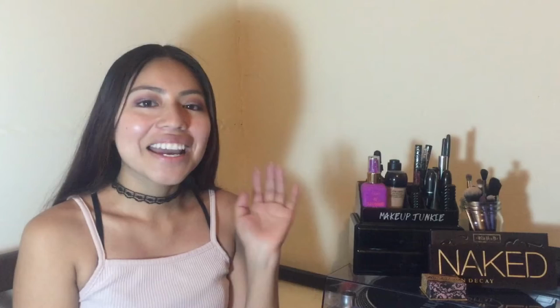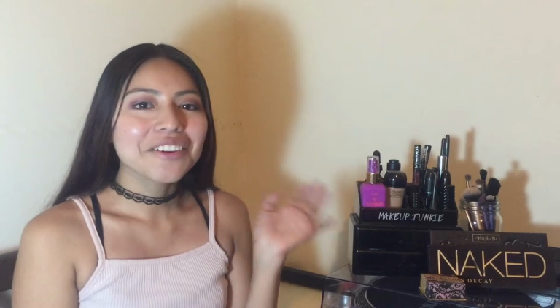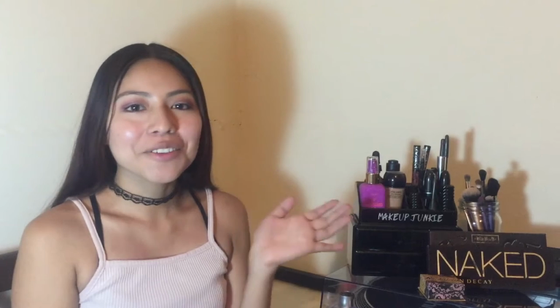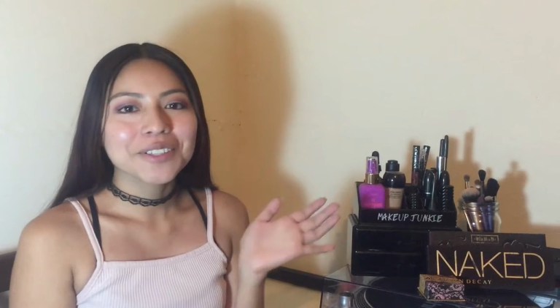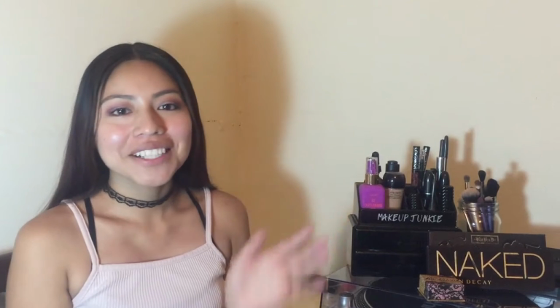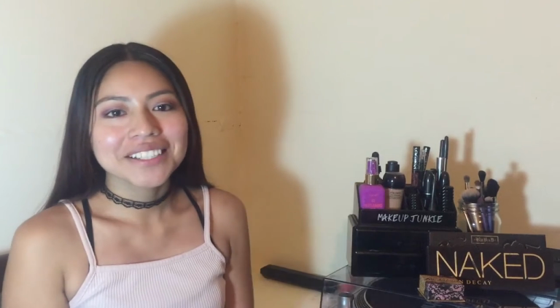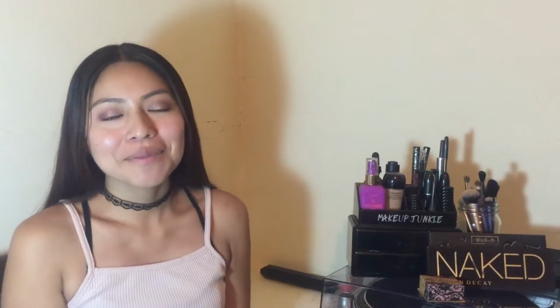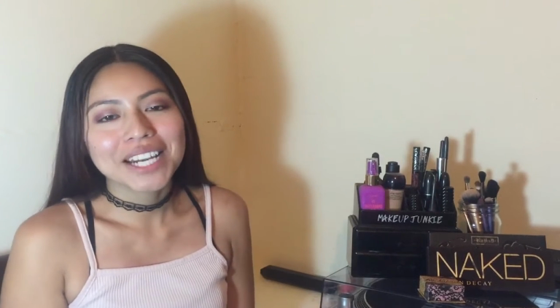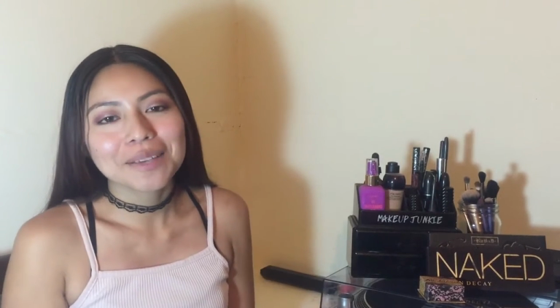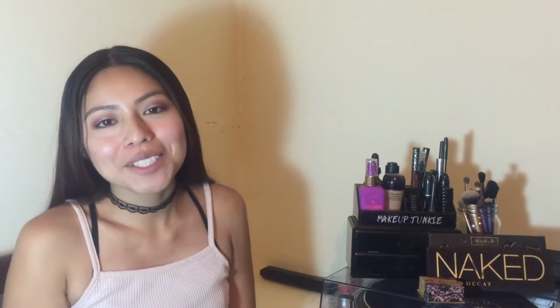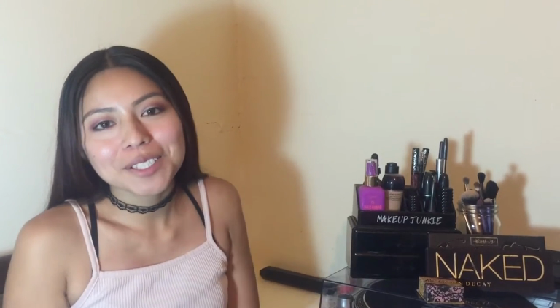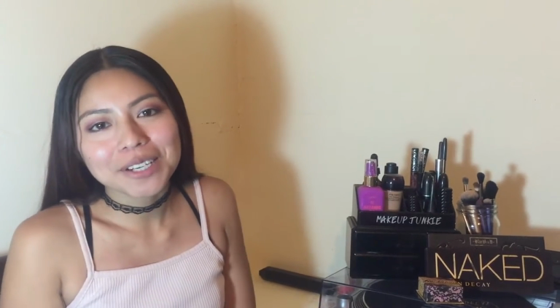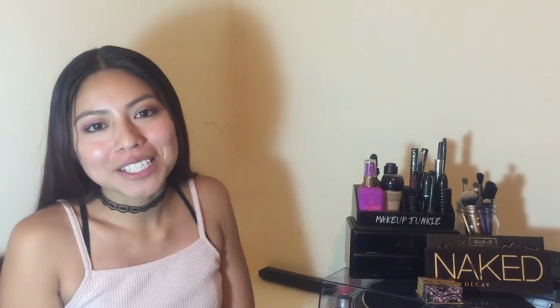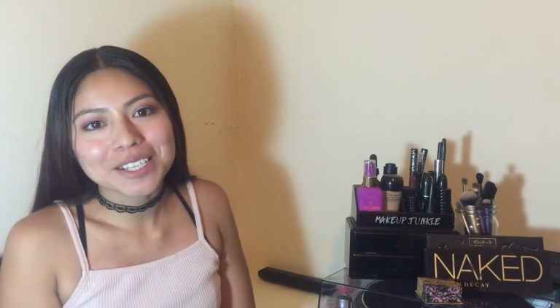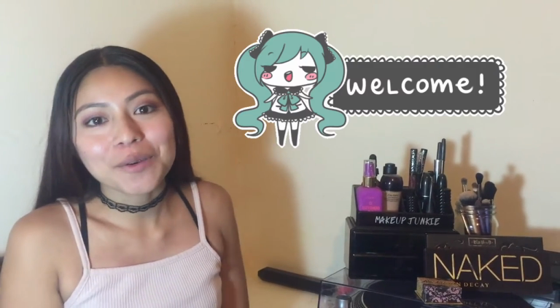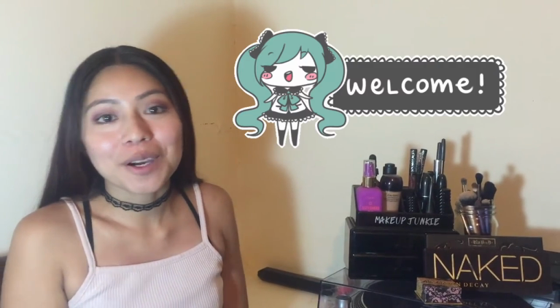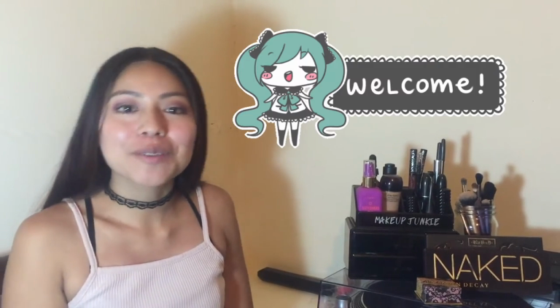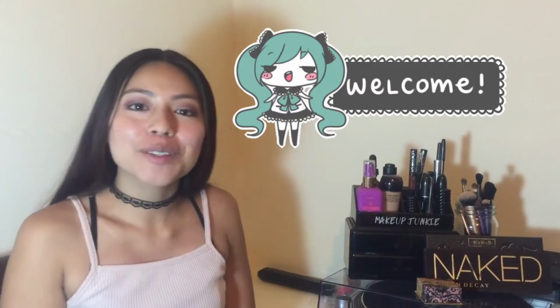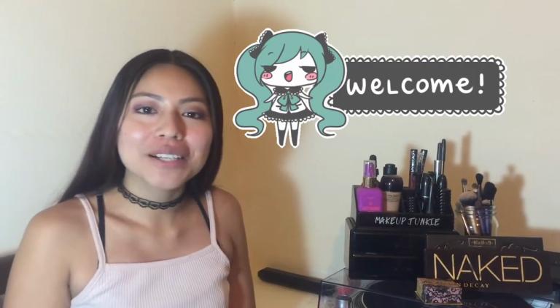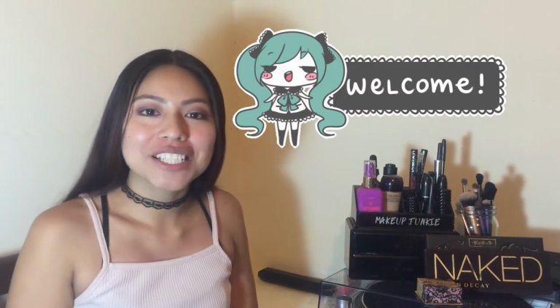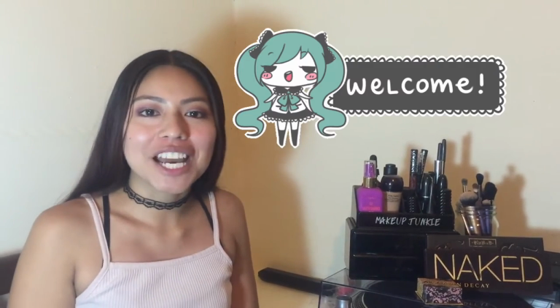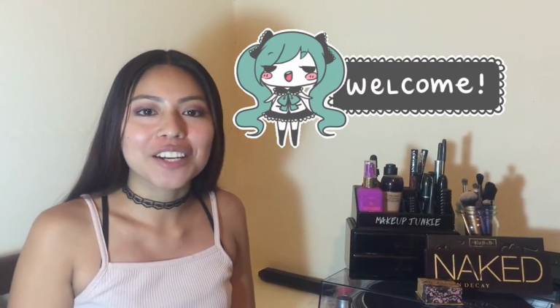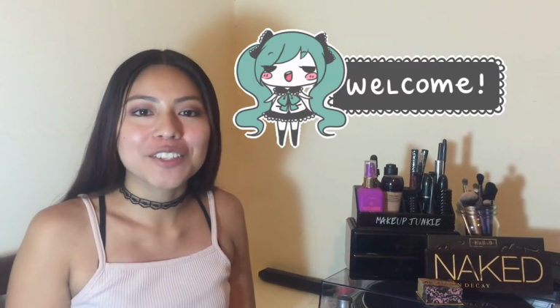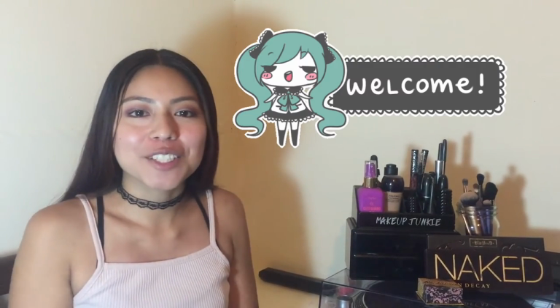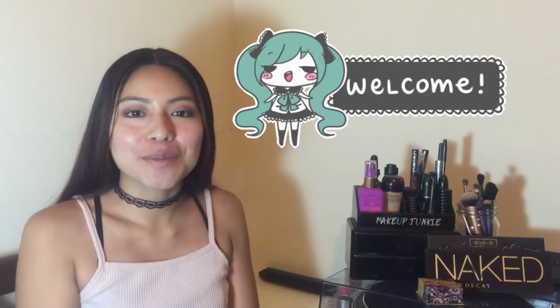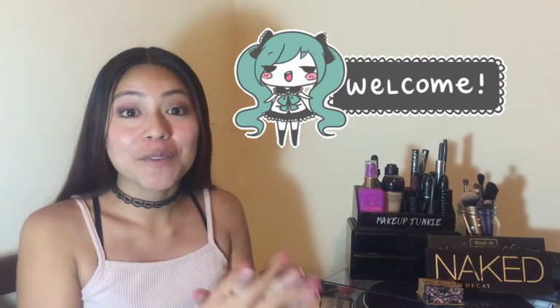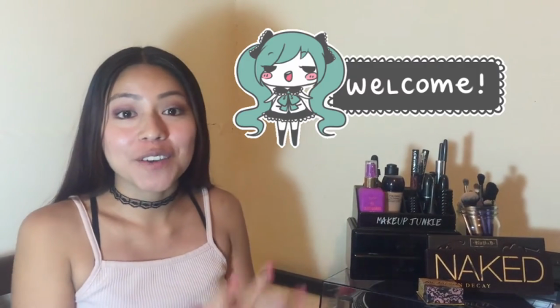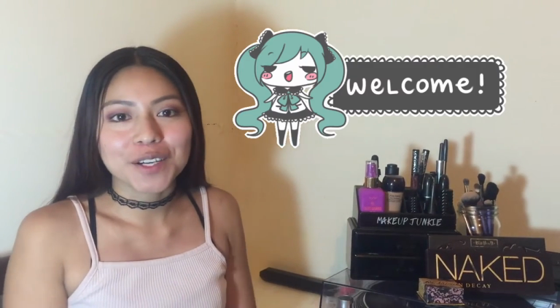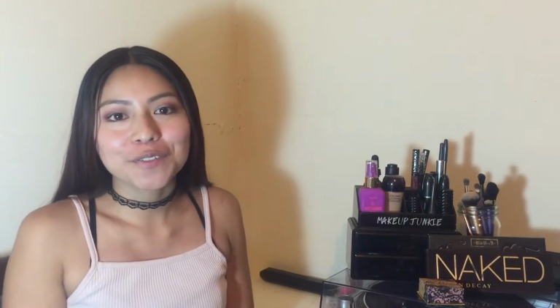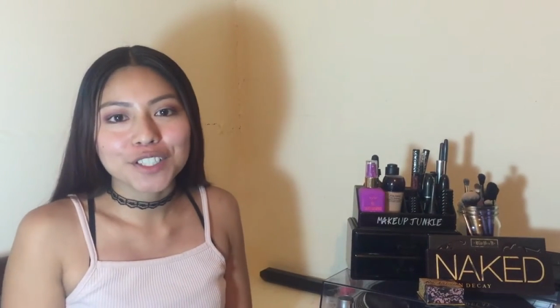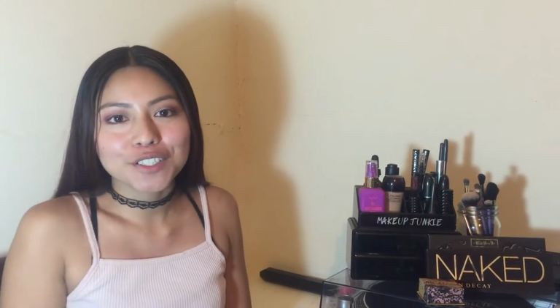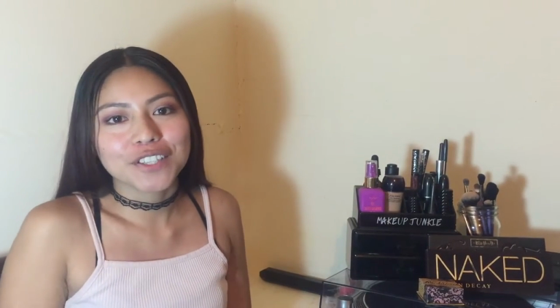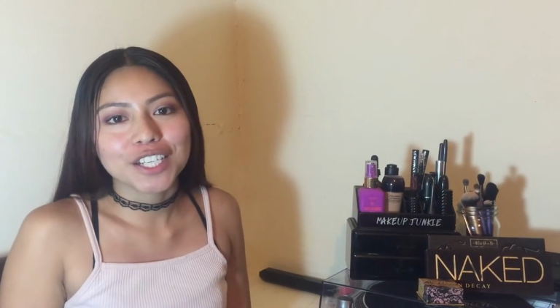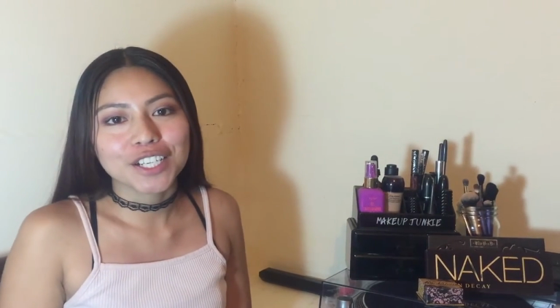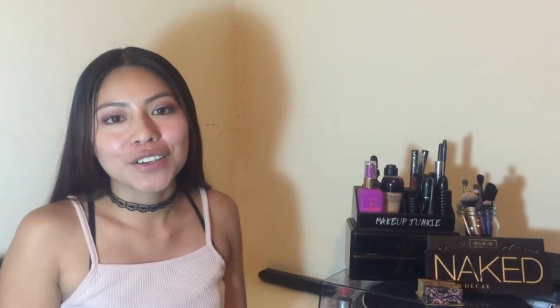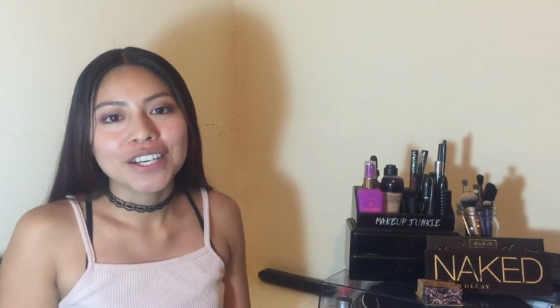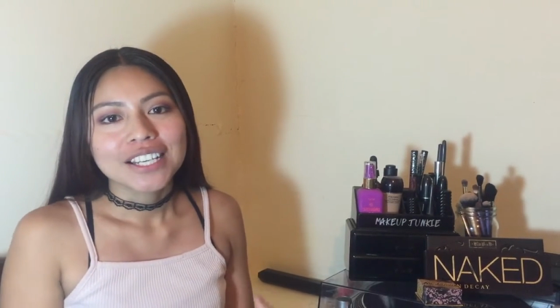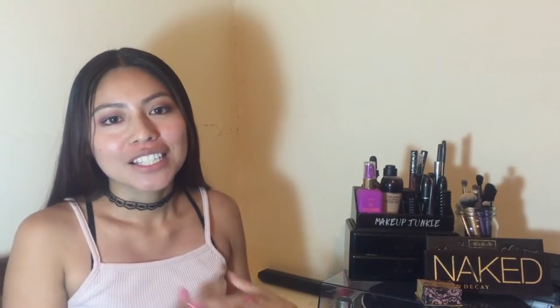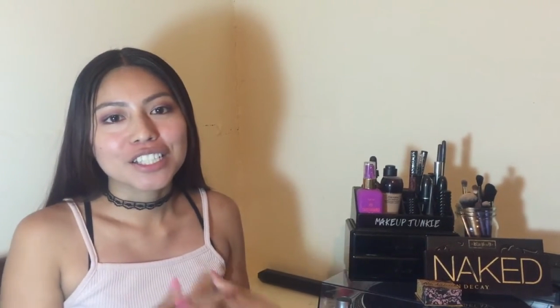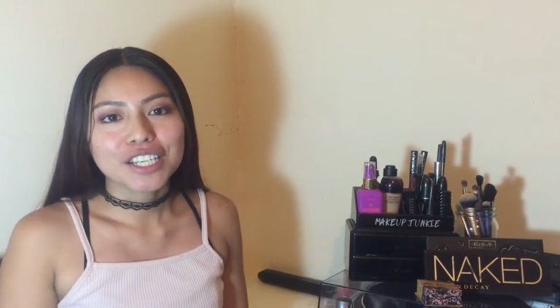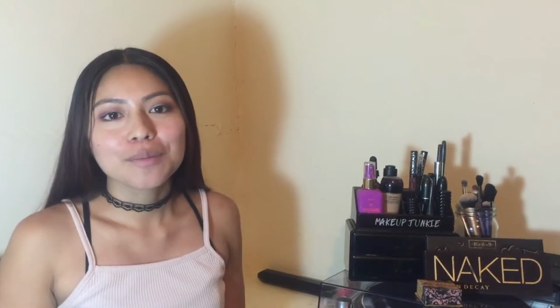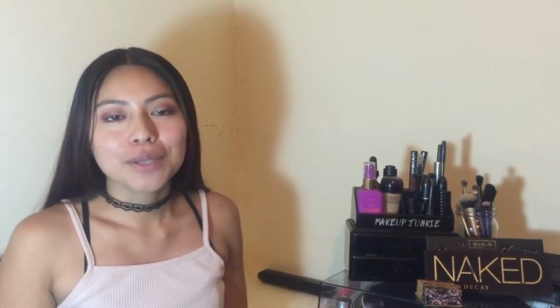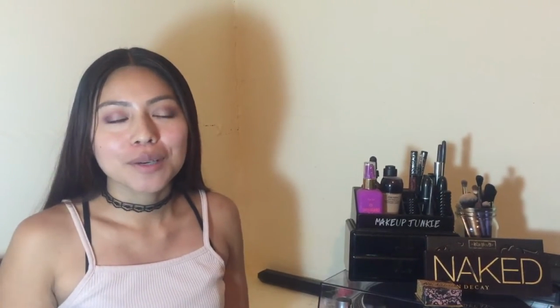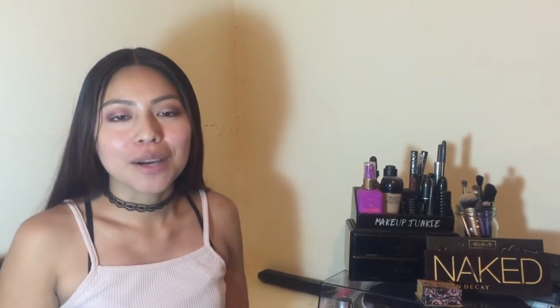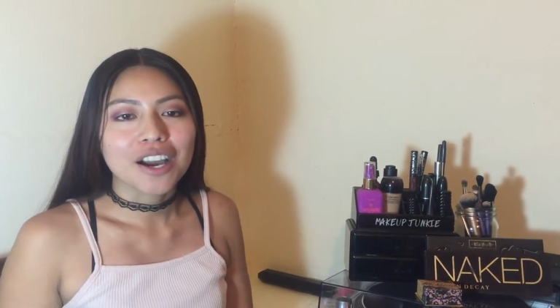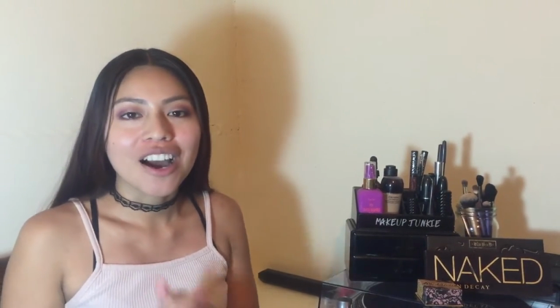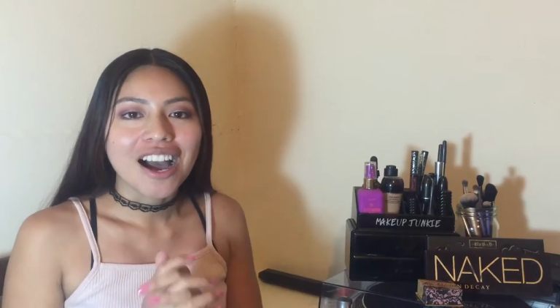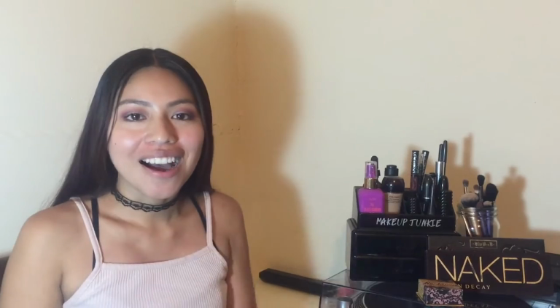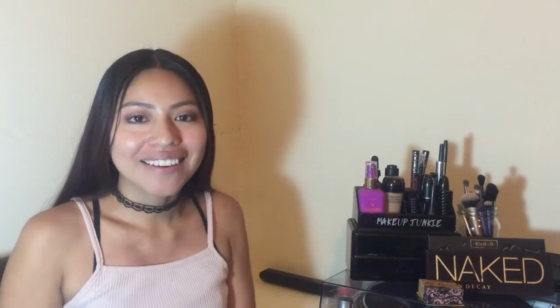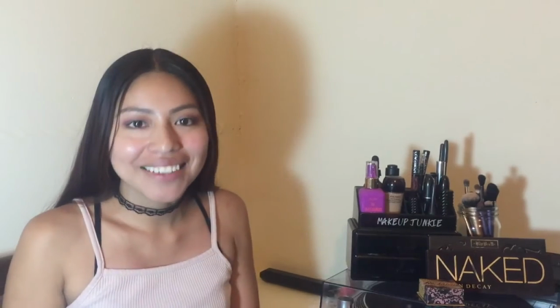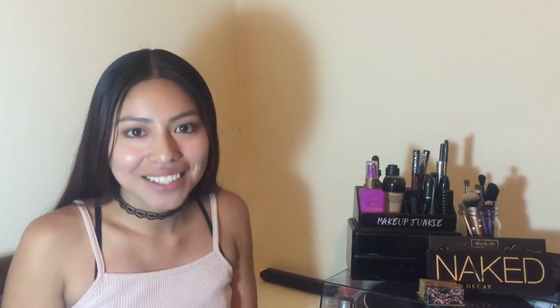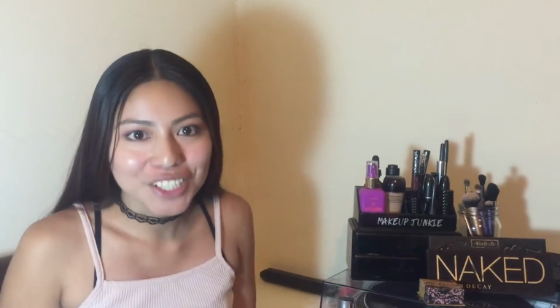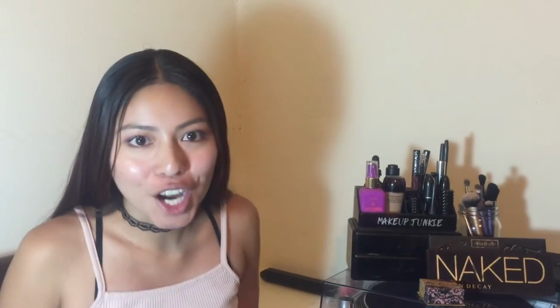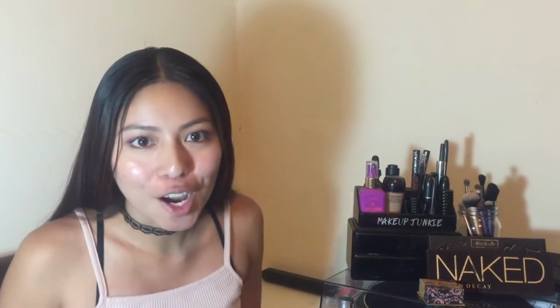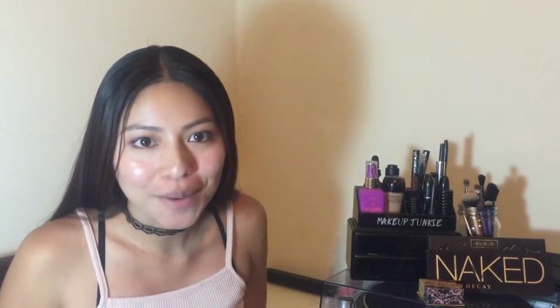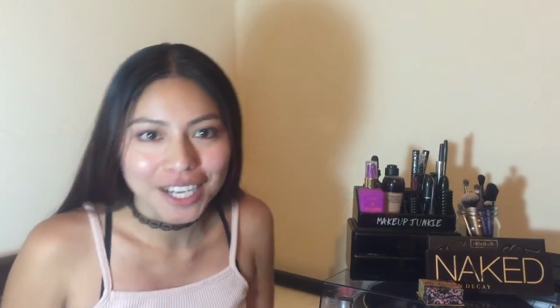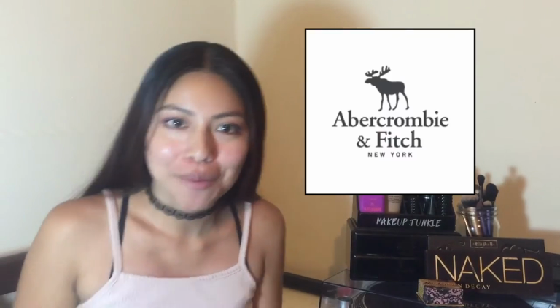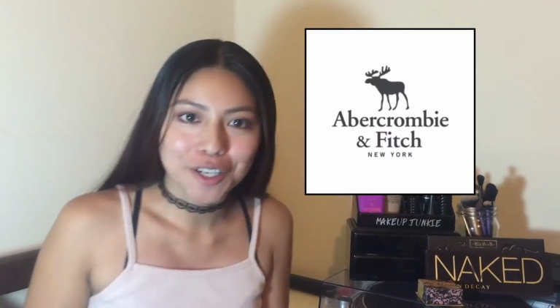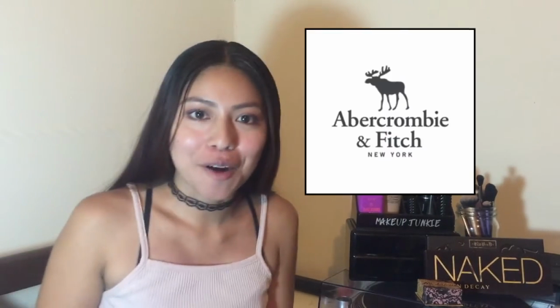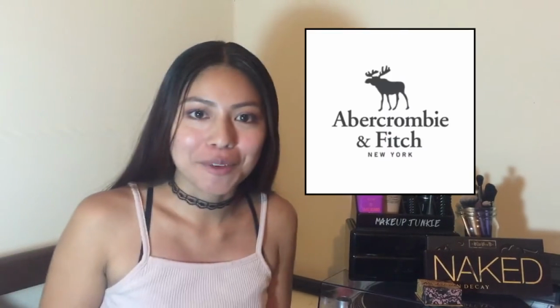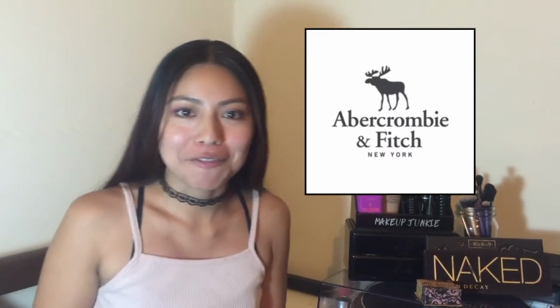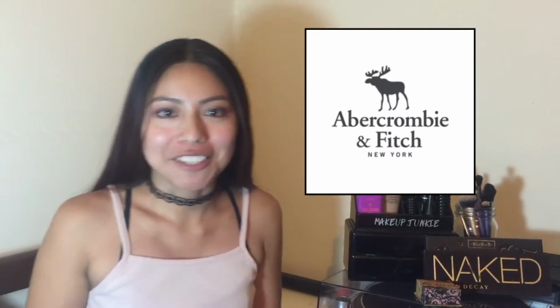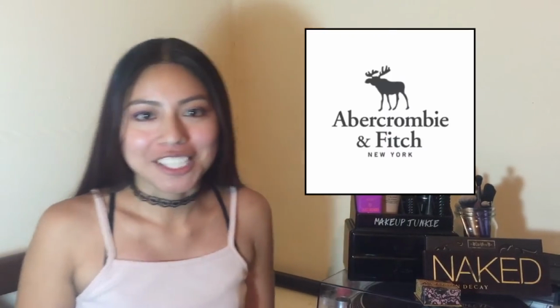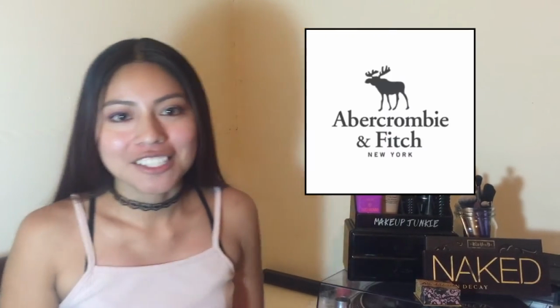Hey everyone, my name is Teresa. Welcome to my channel. This is my very first video. It's going to be about how to get a job at Abercrombie & Fitch.